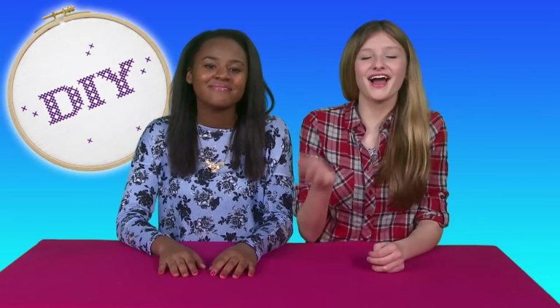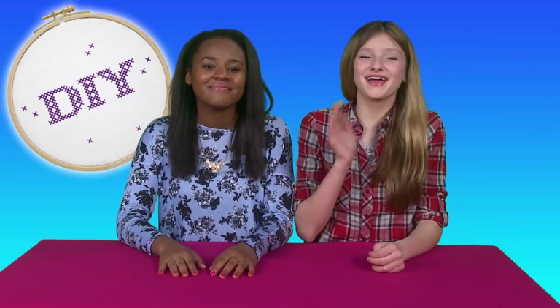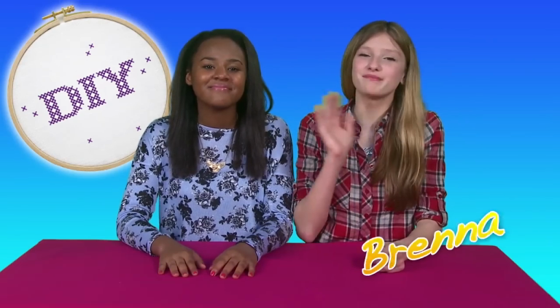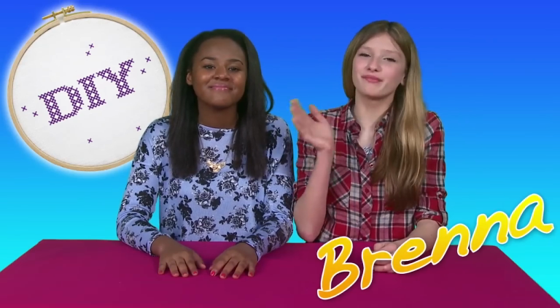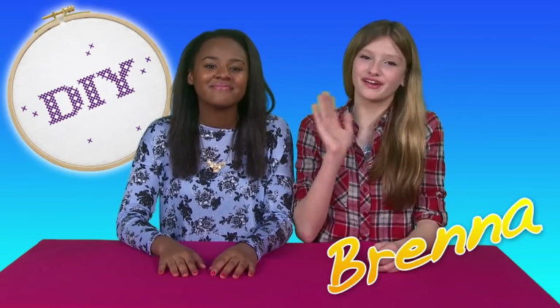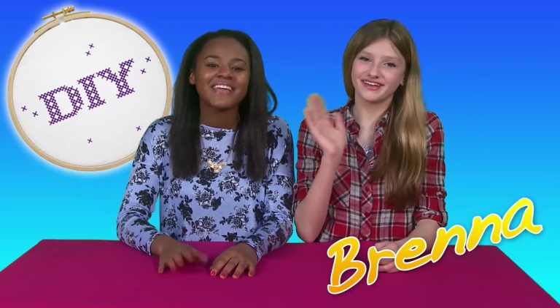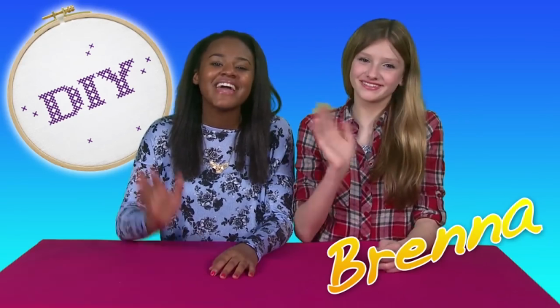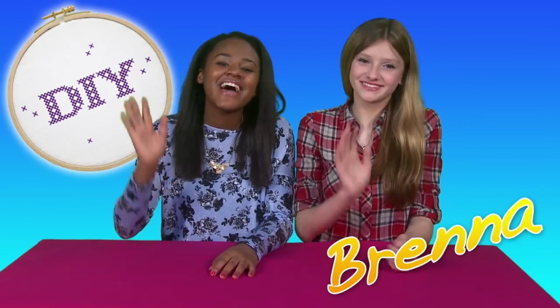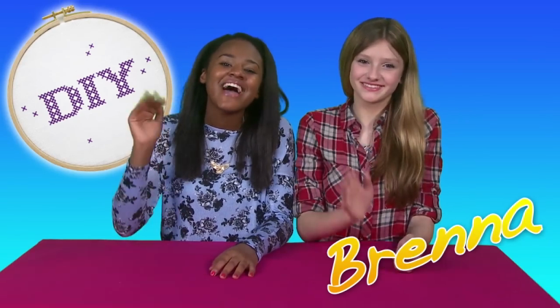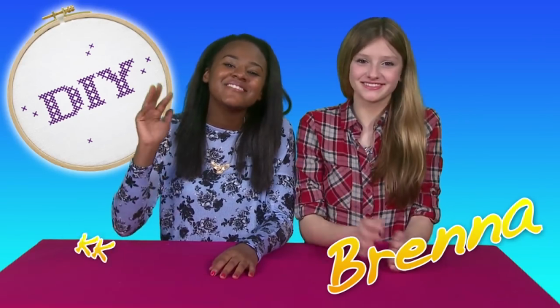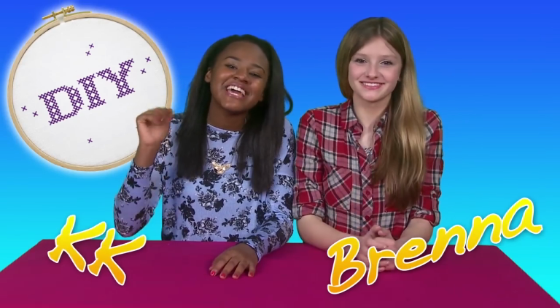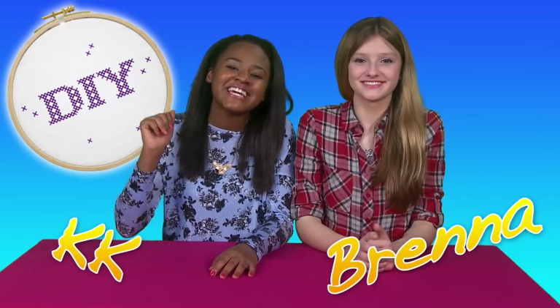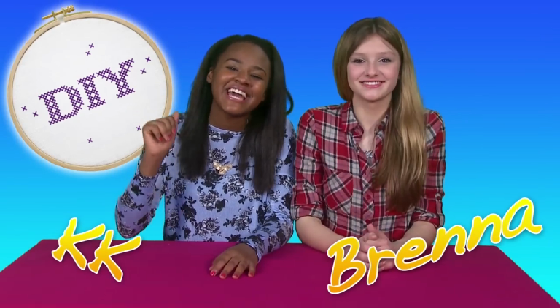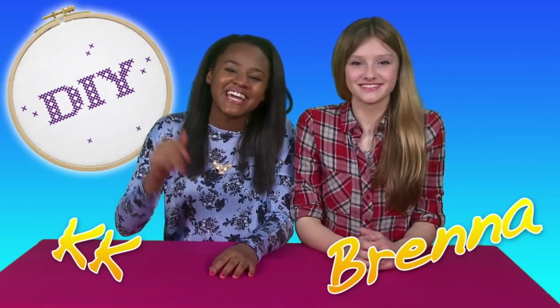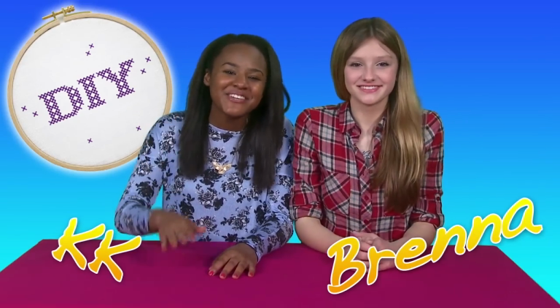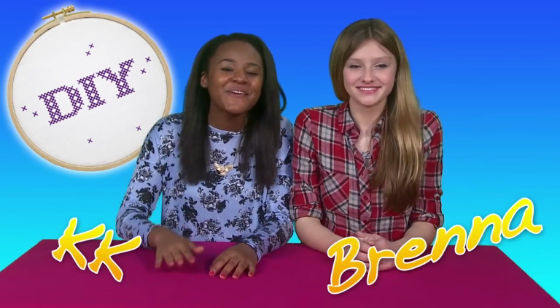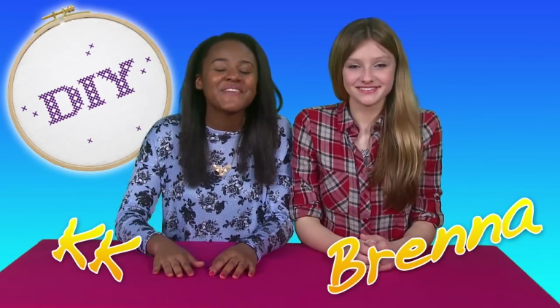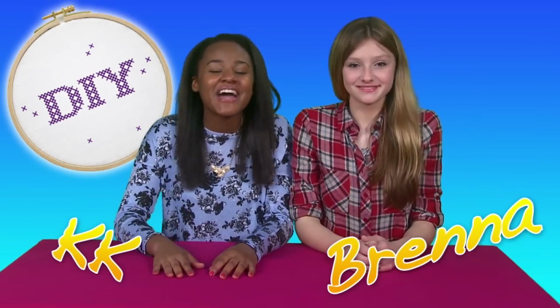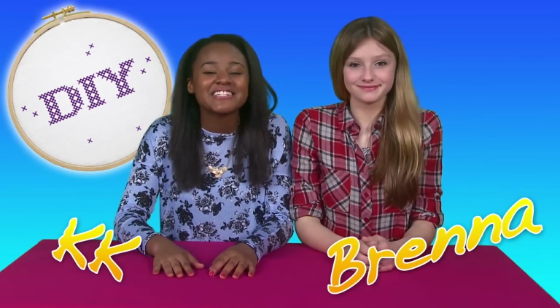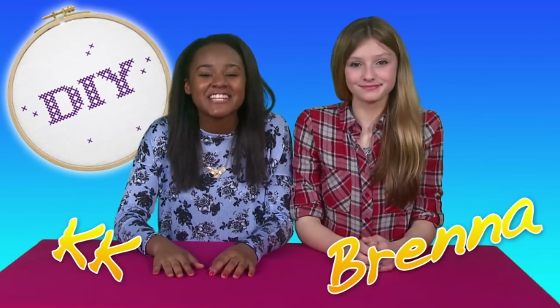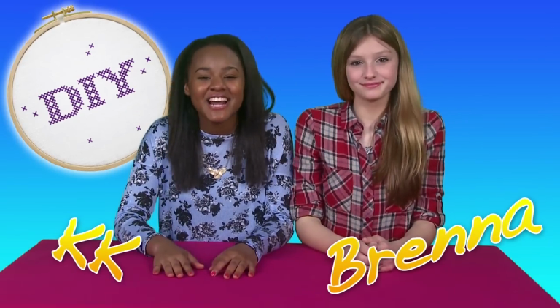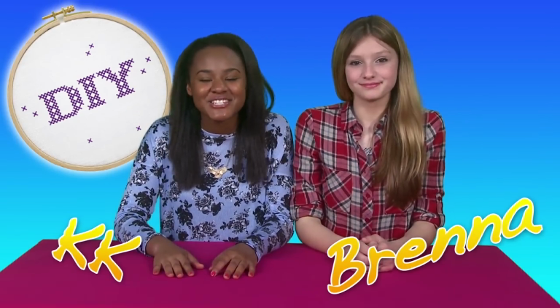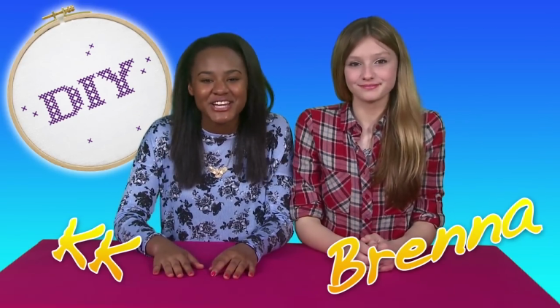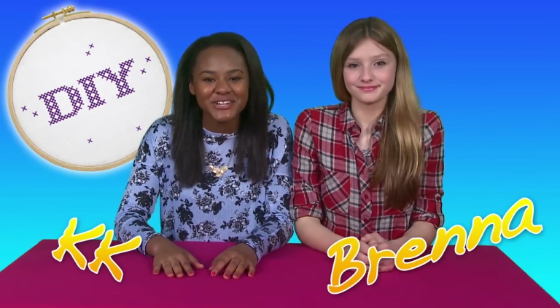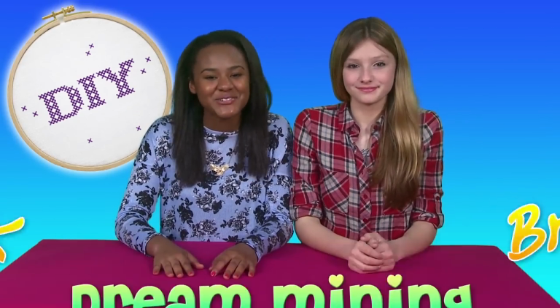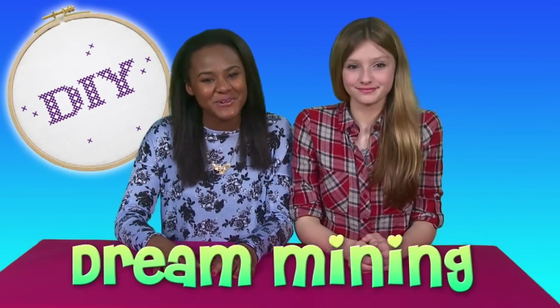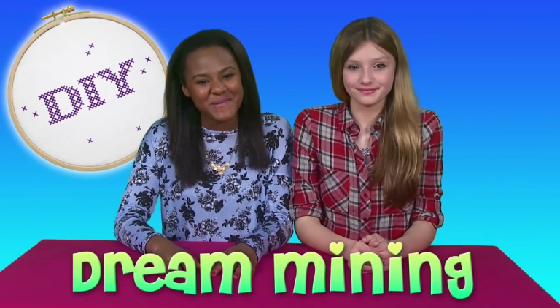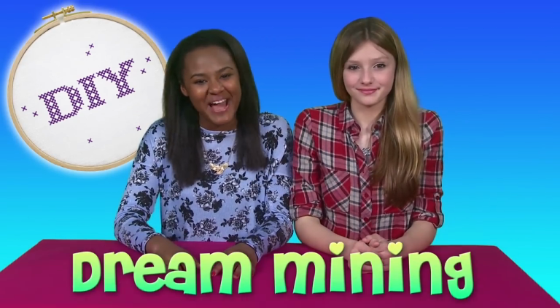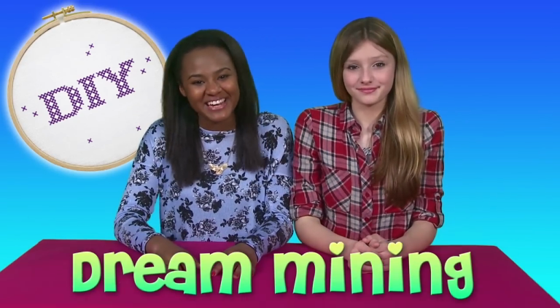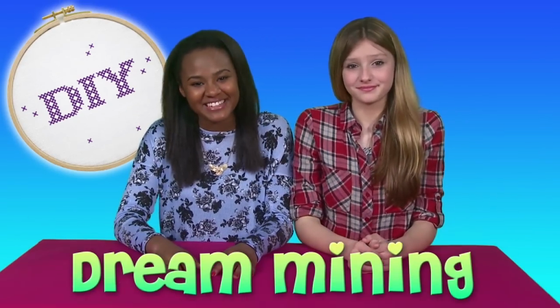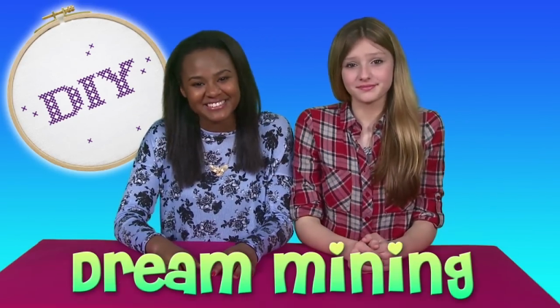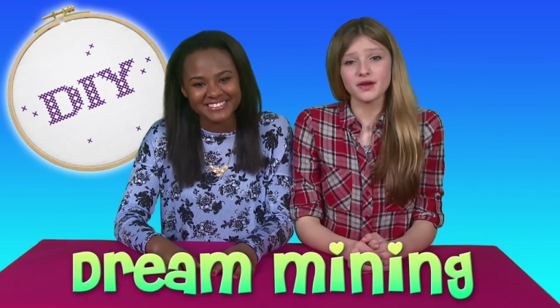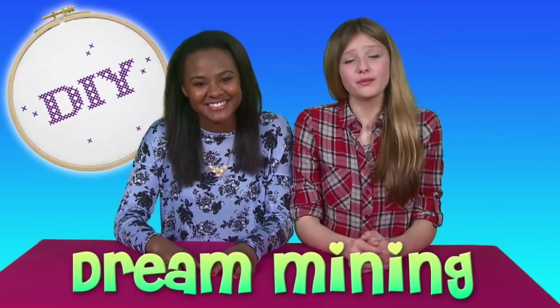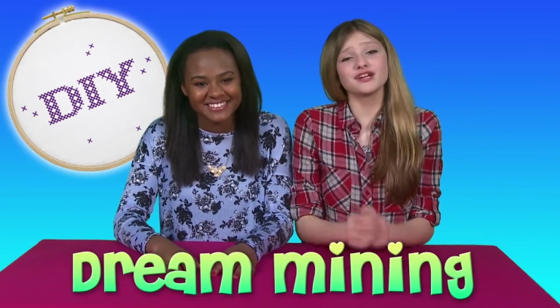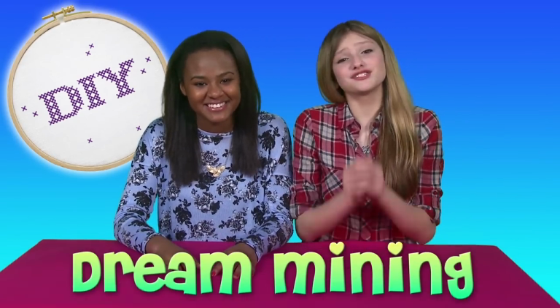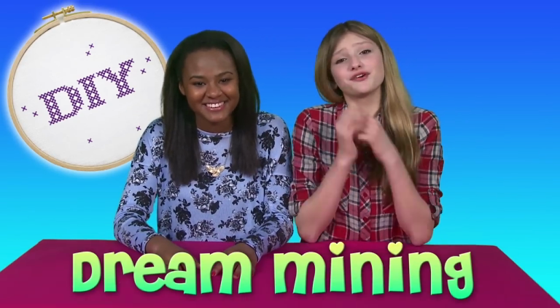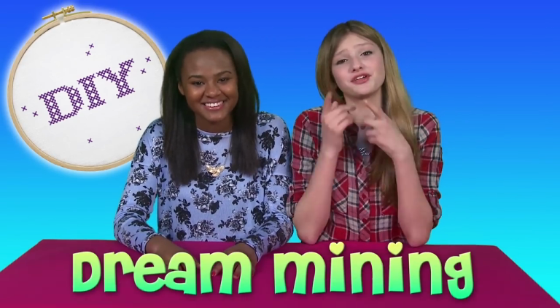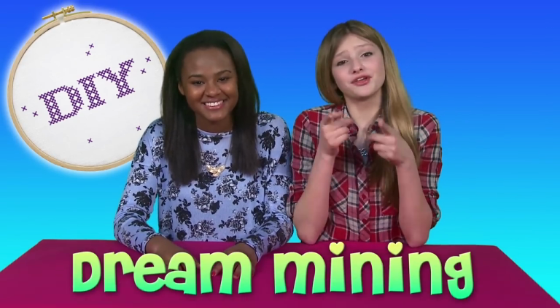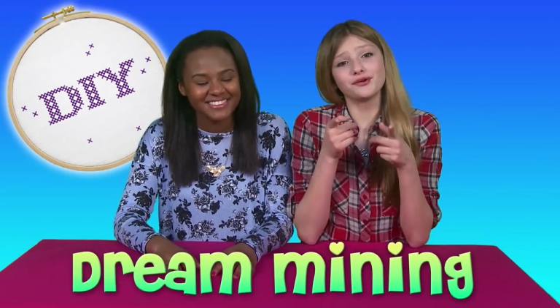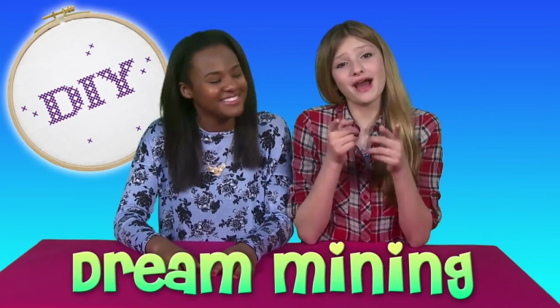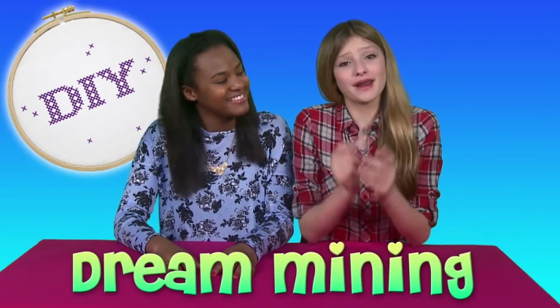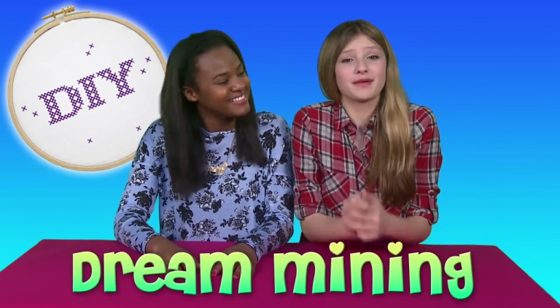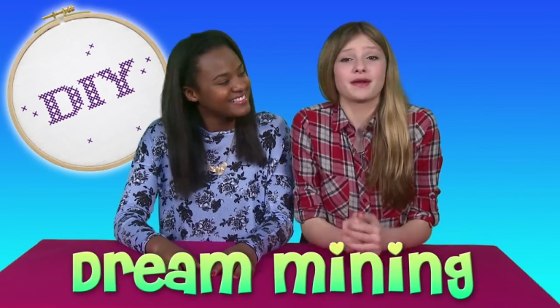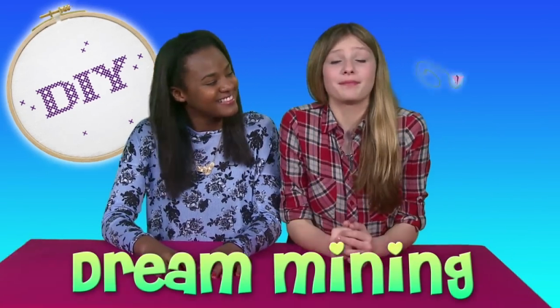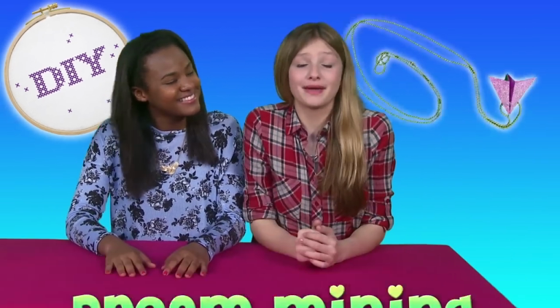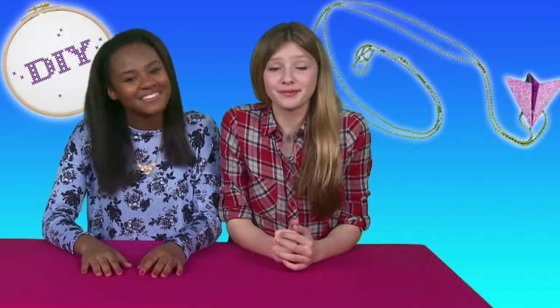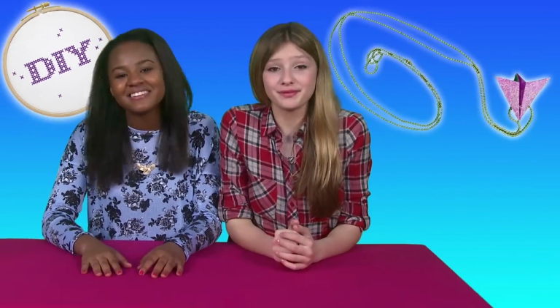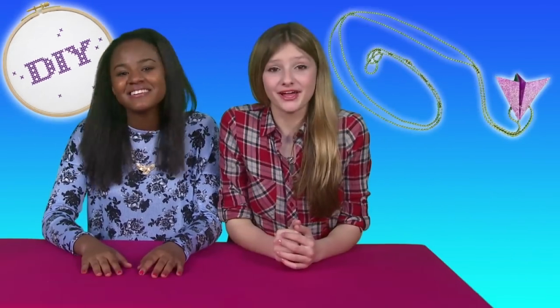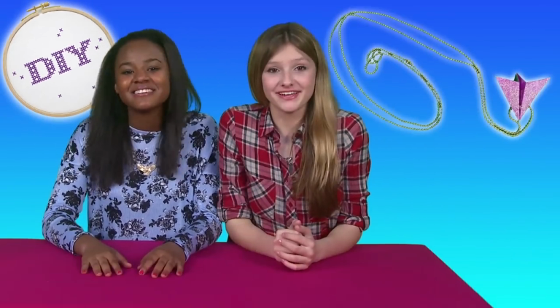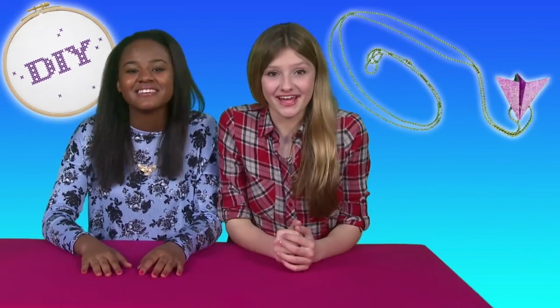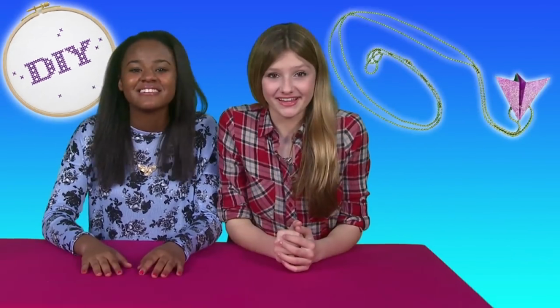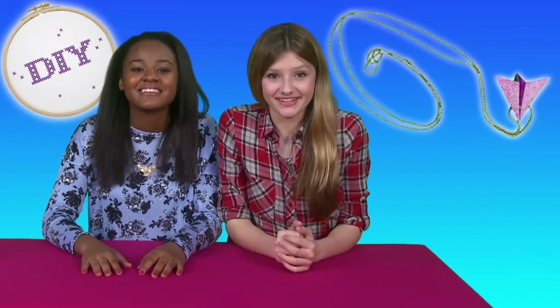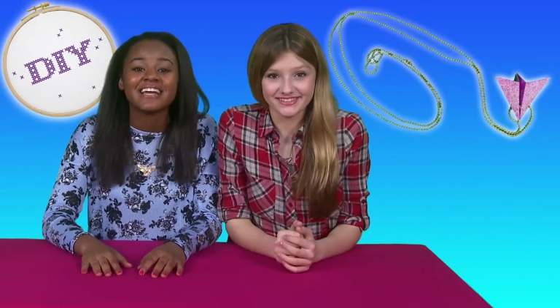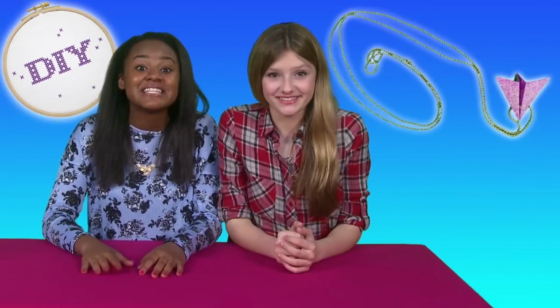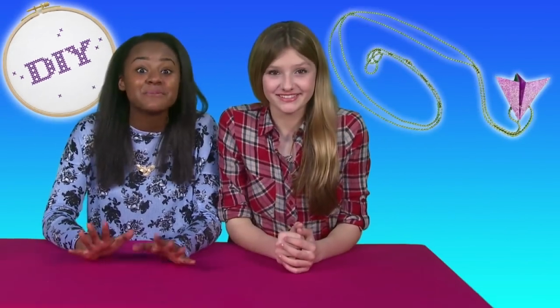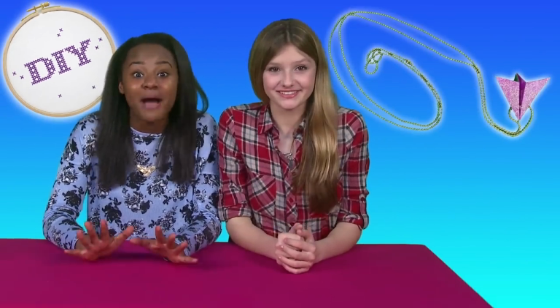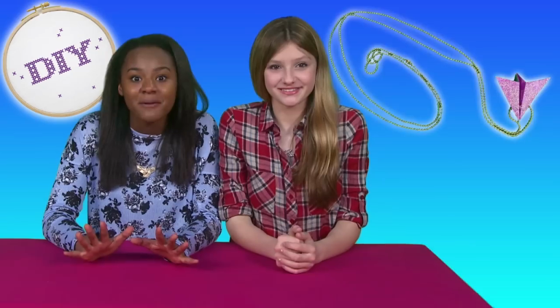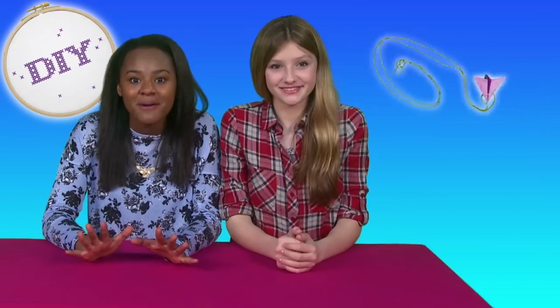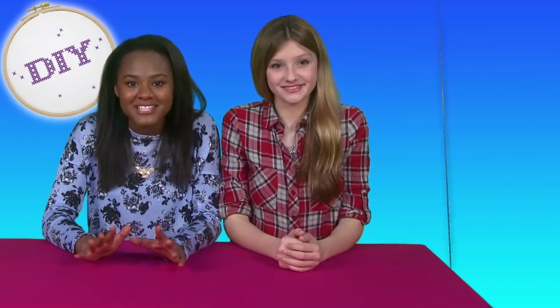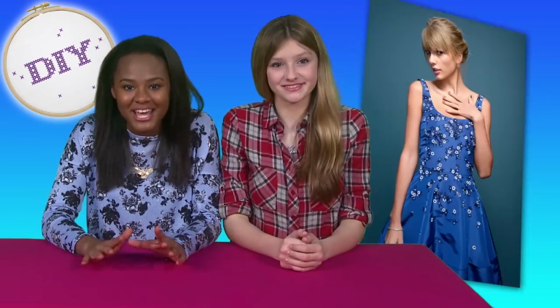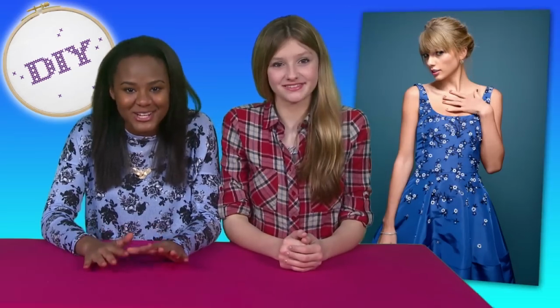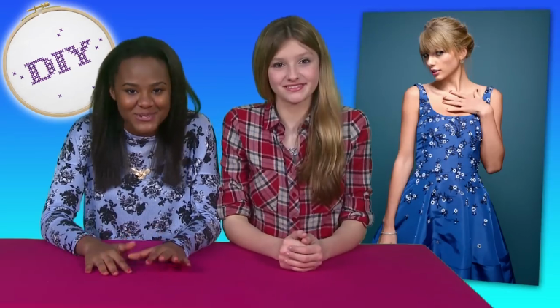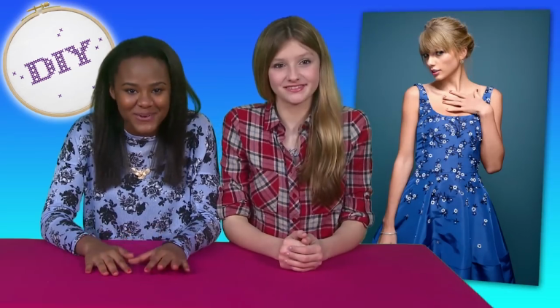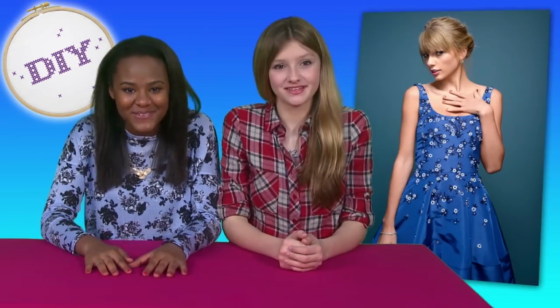Hi, I'm Brenna. And I'm KK. You can find us at our channel, Dreamlining. We're going to show you how to make a paper plane necklace, inspired by Taylor Swift.